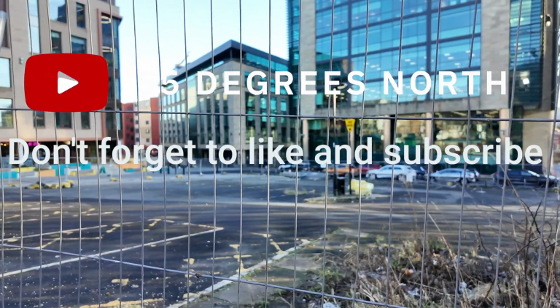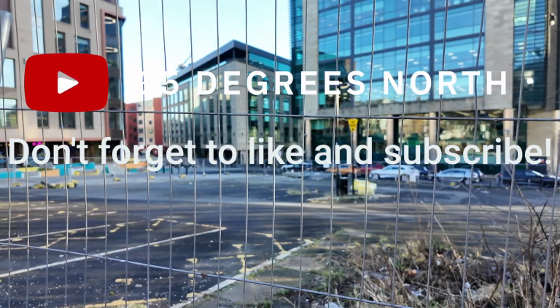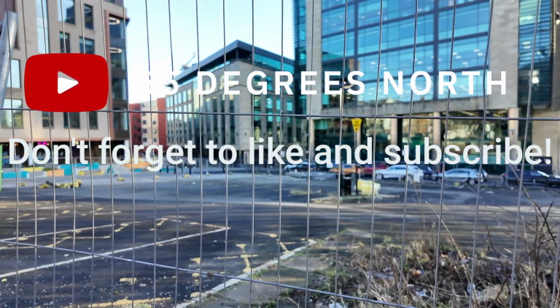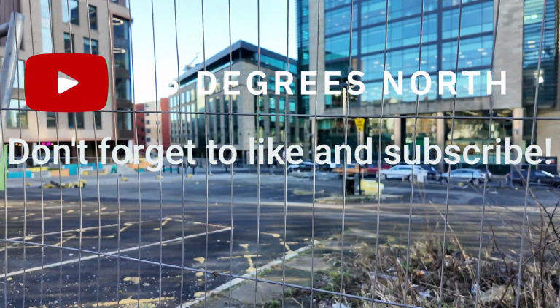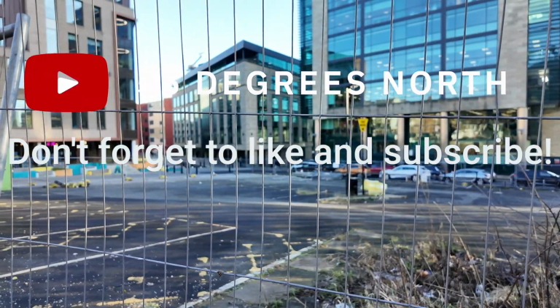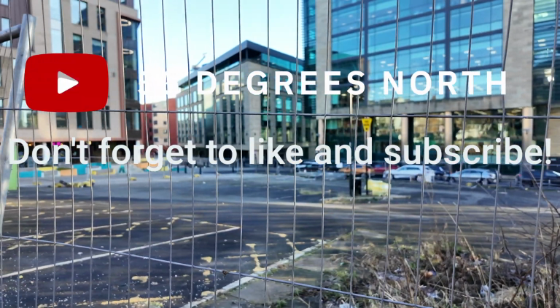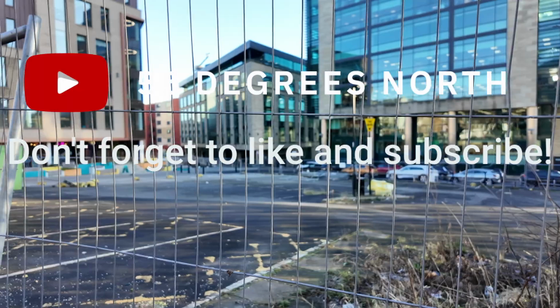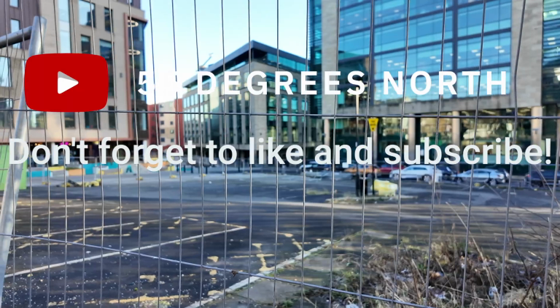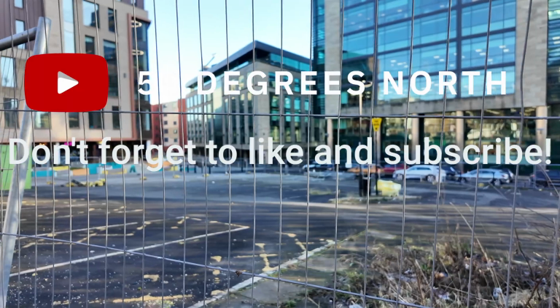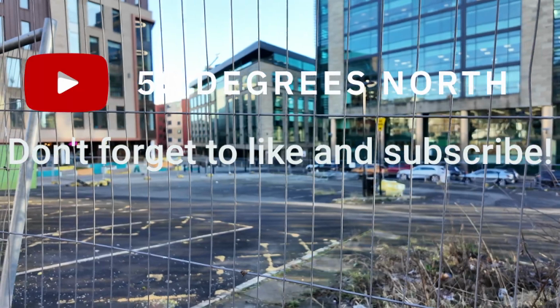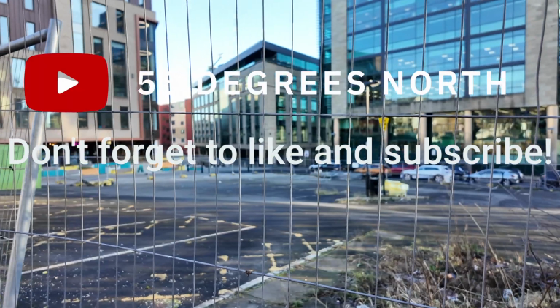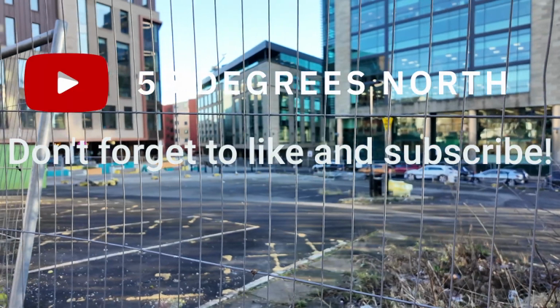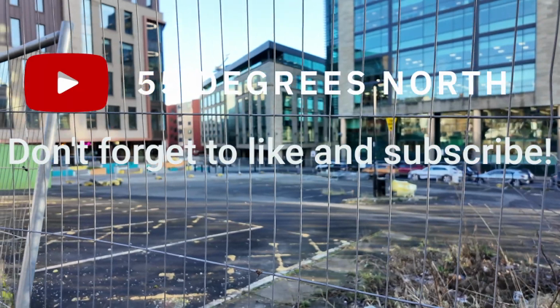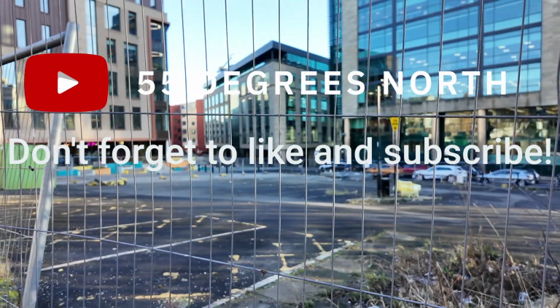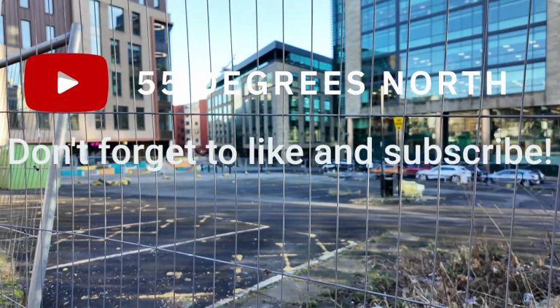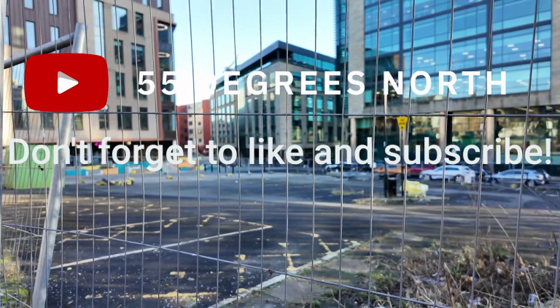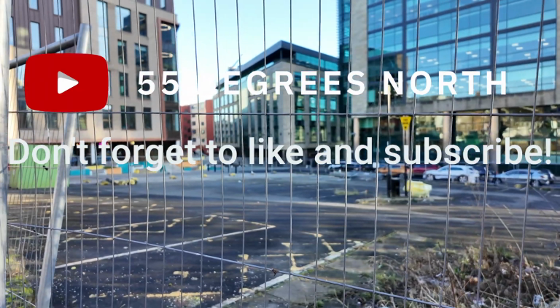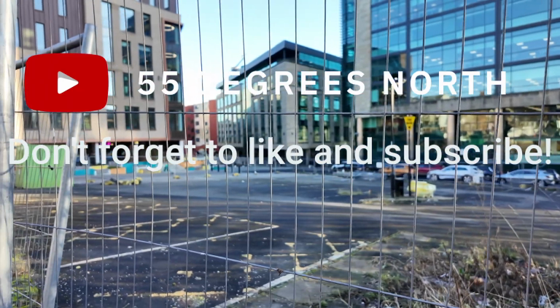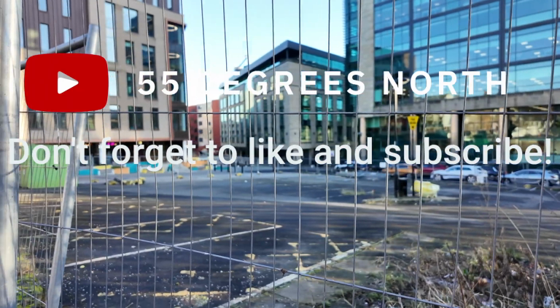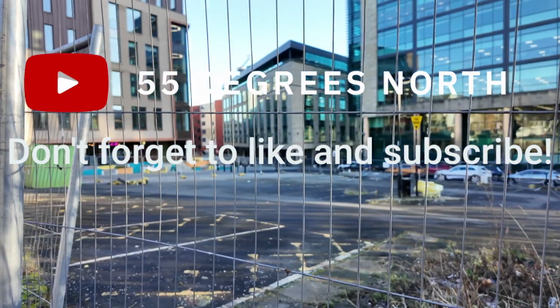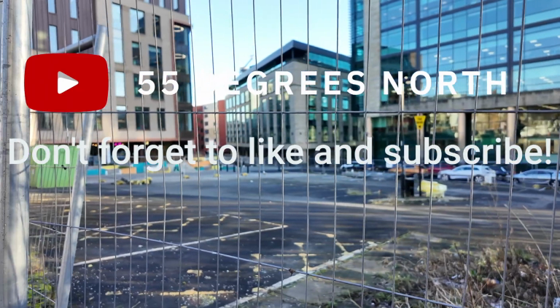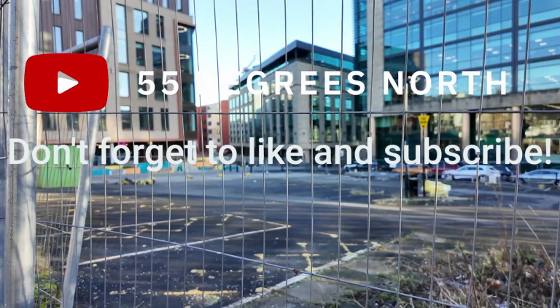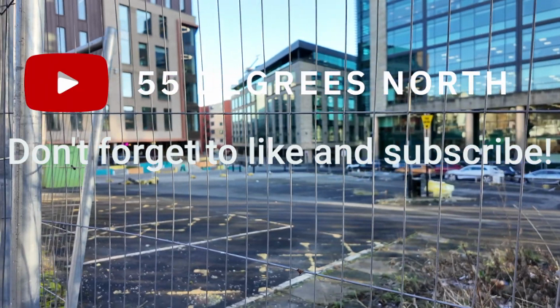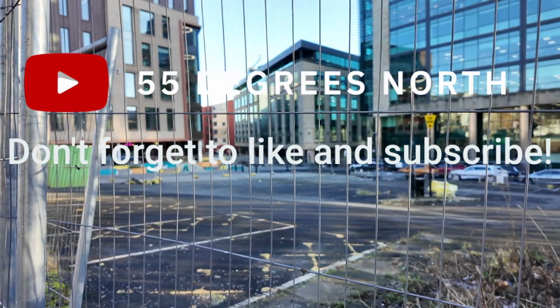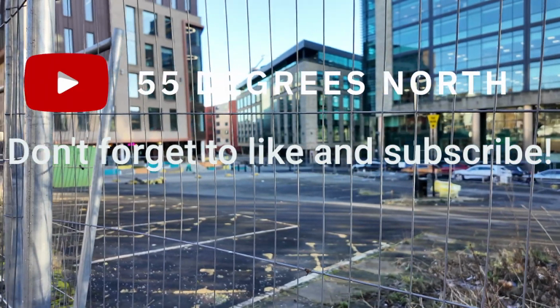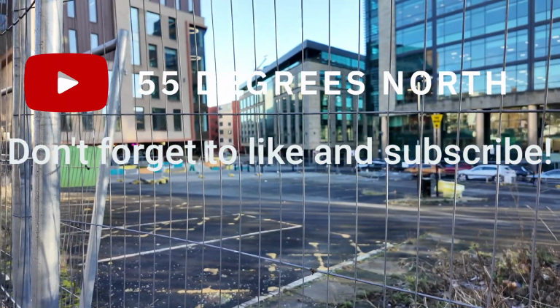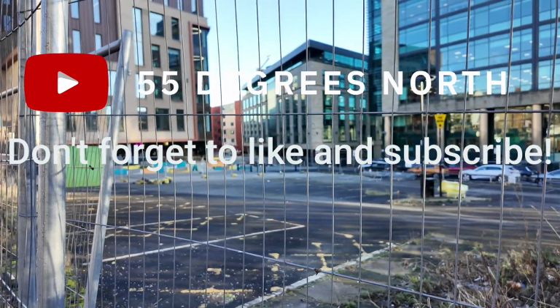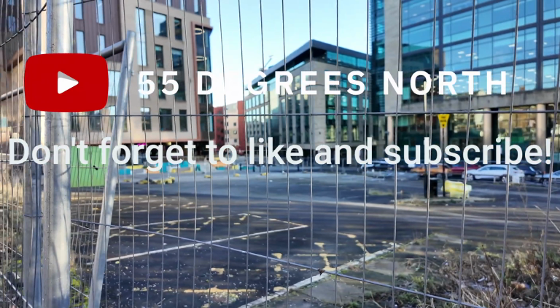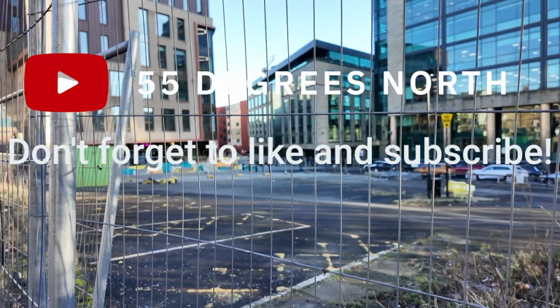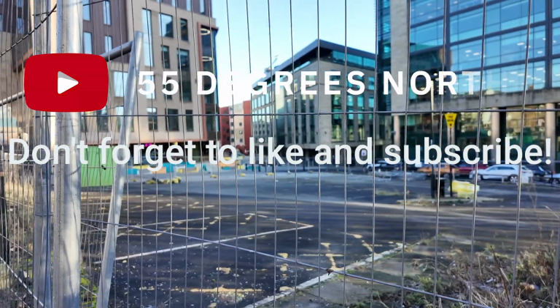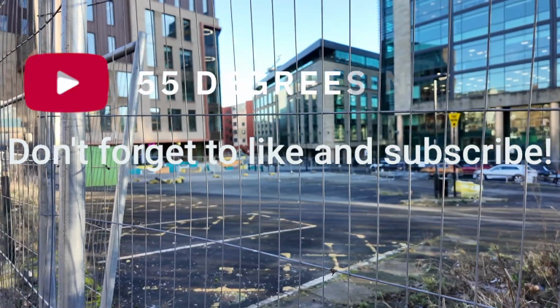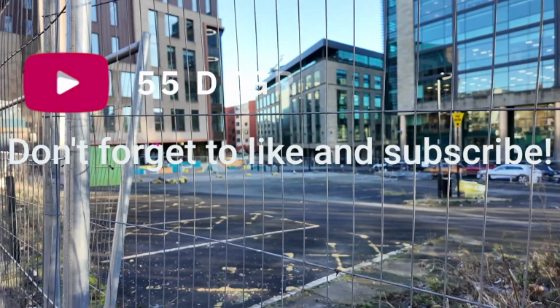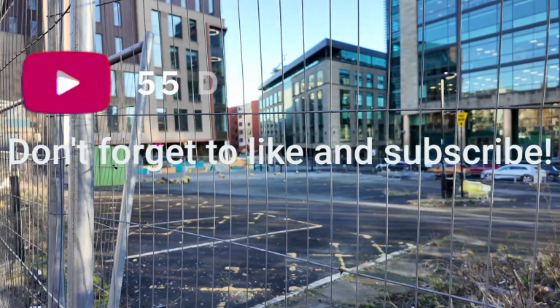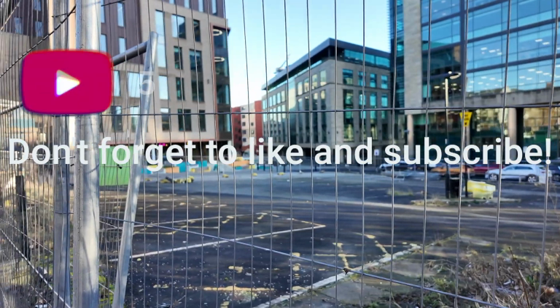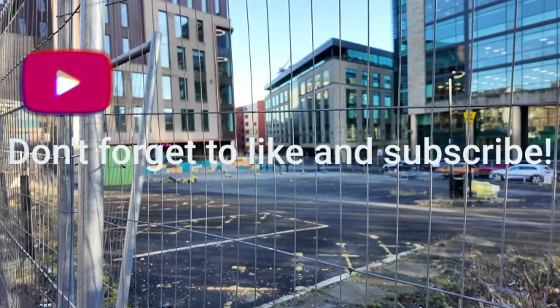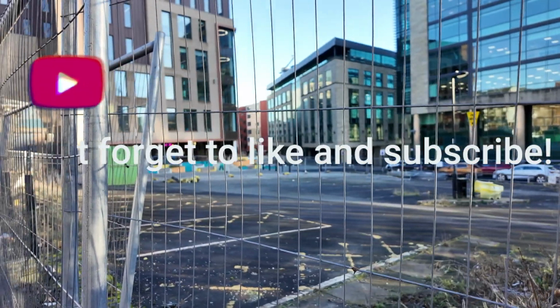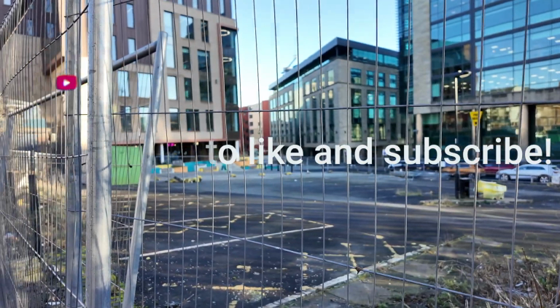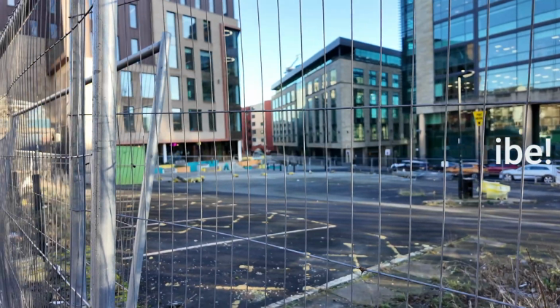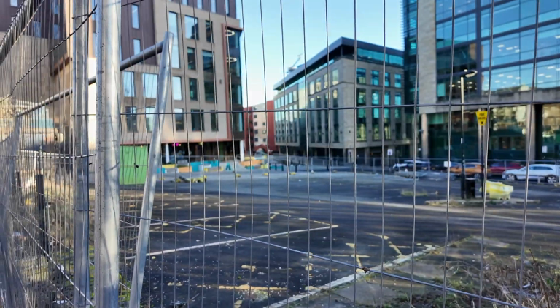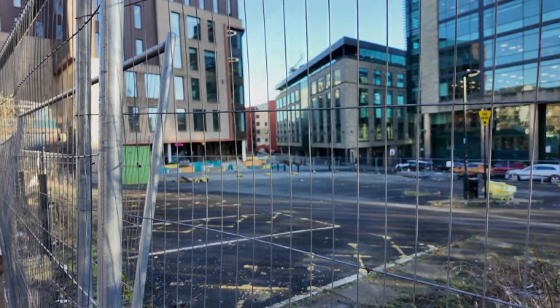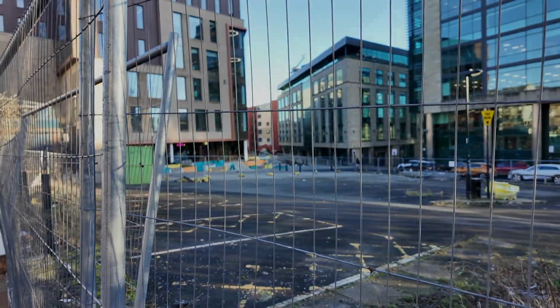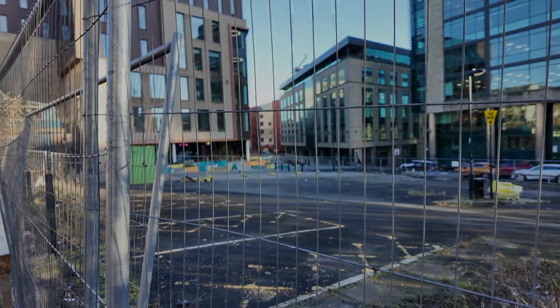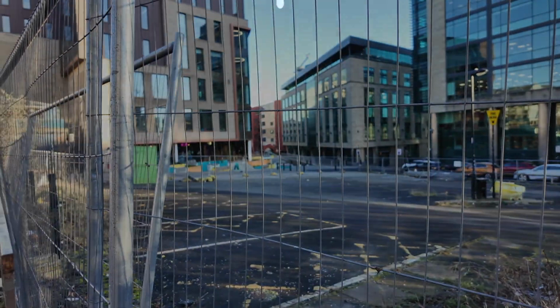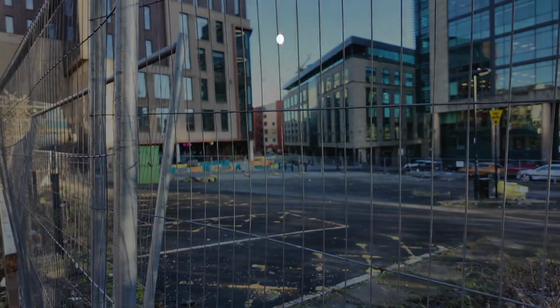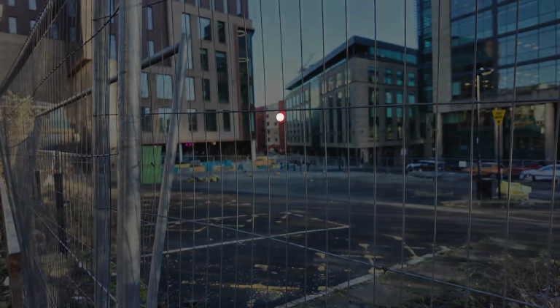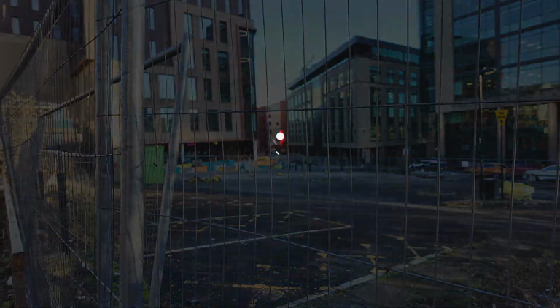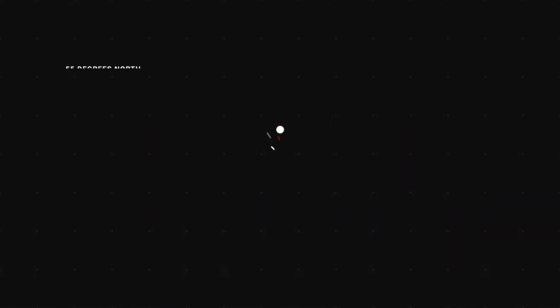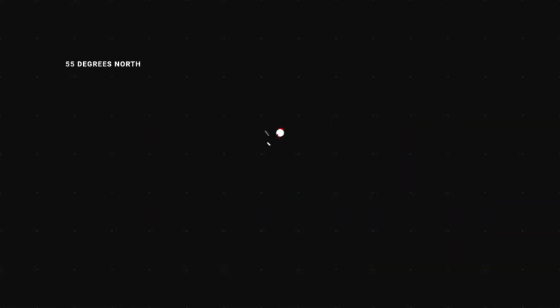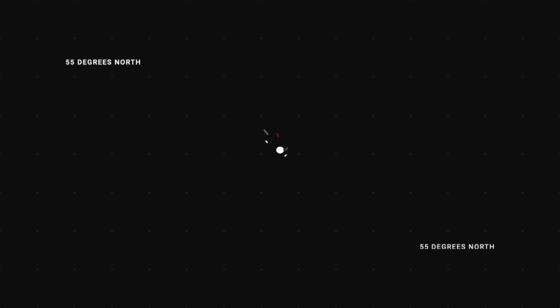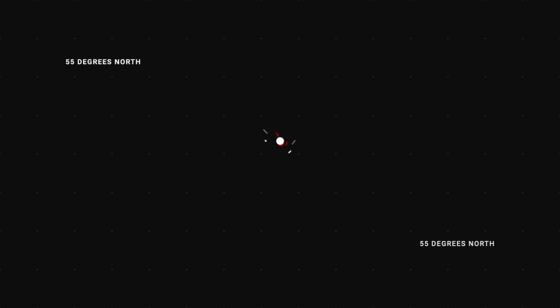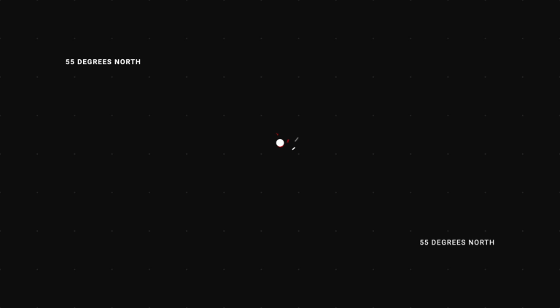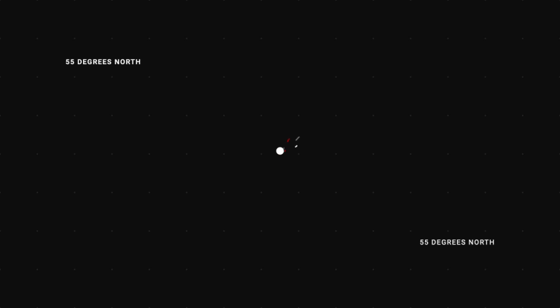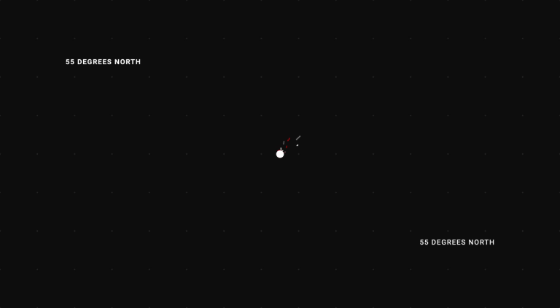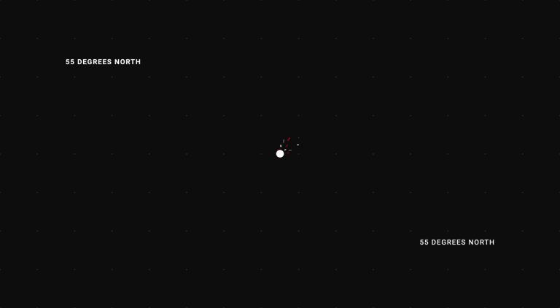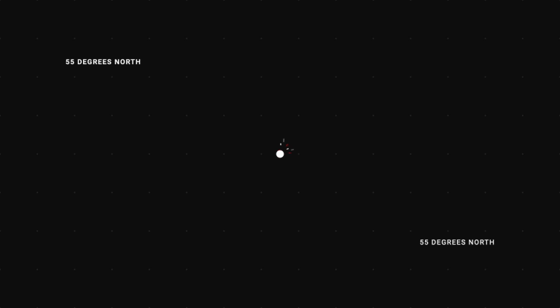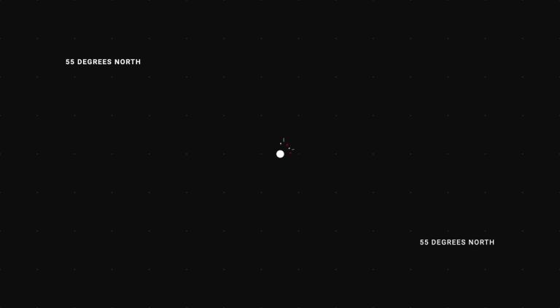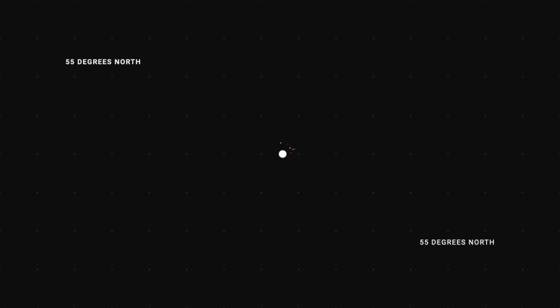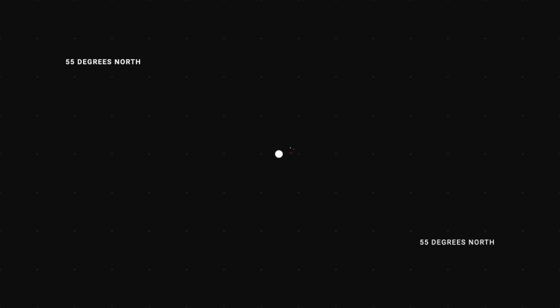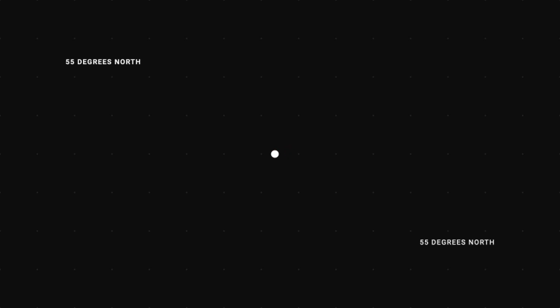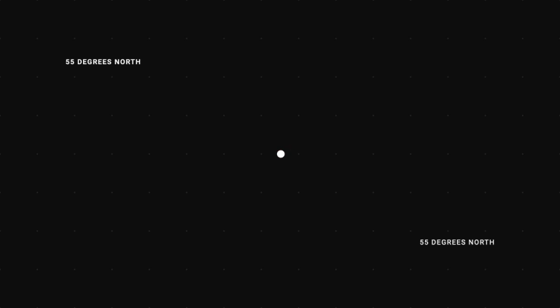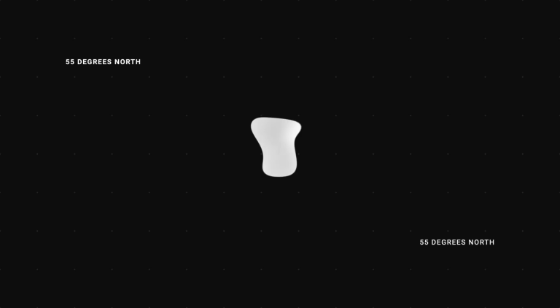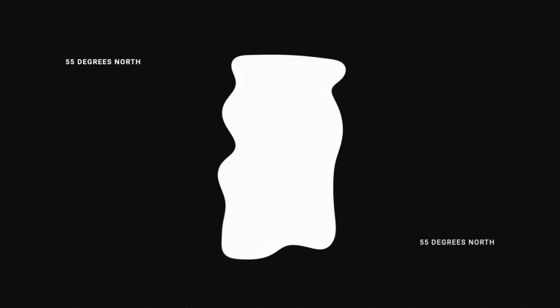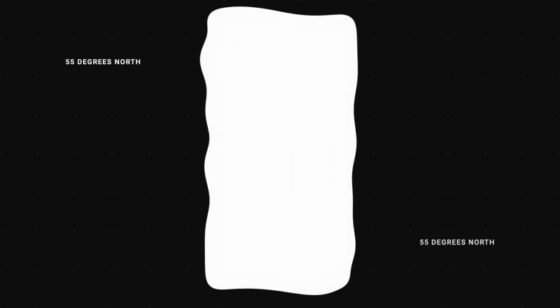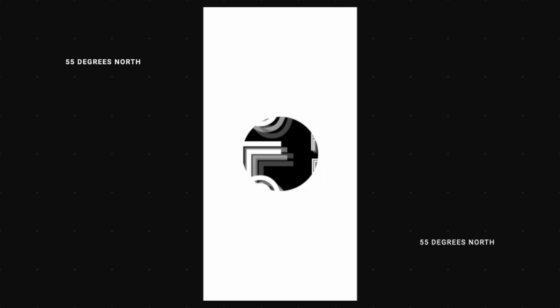So that ends today's video. Please like the video, hit that subscribe button, and hit that bell notification for when I release more videos.